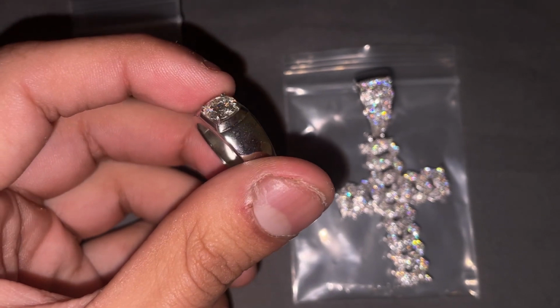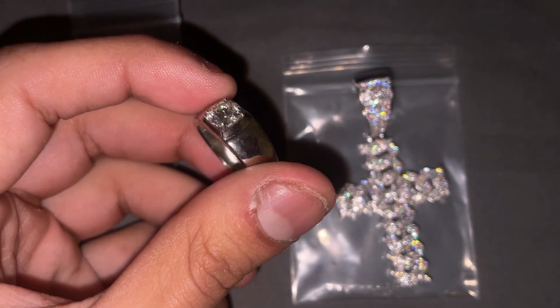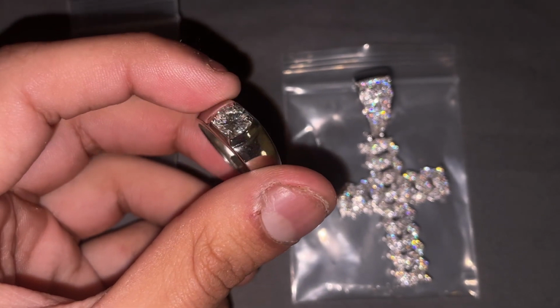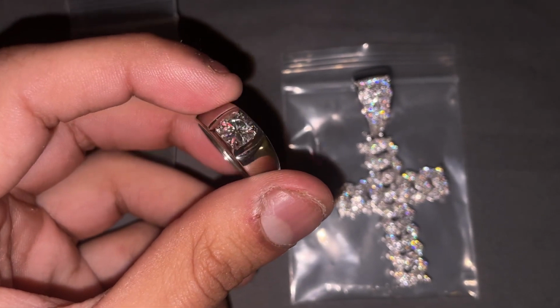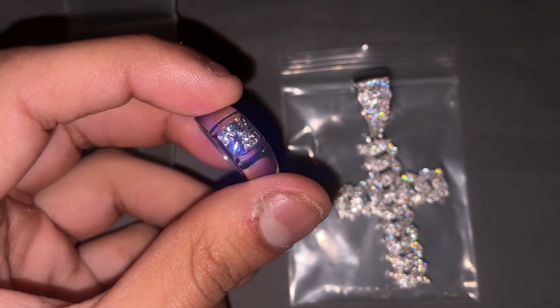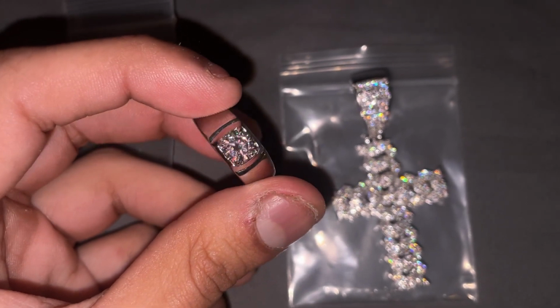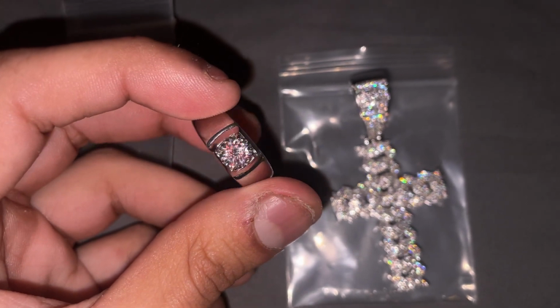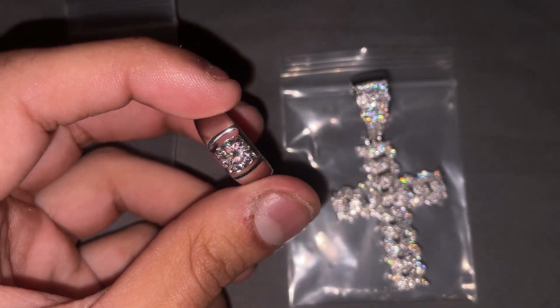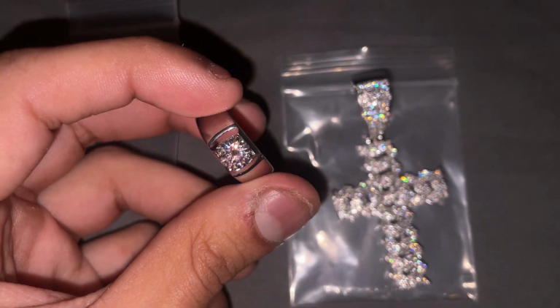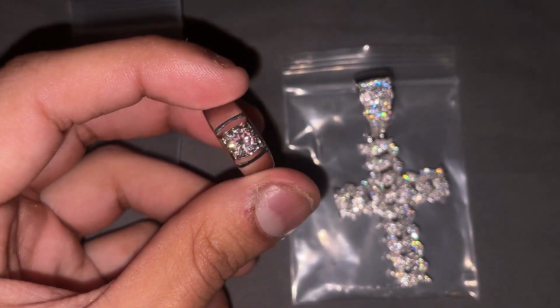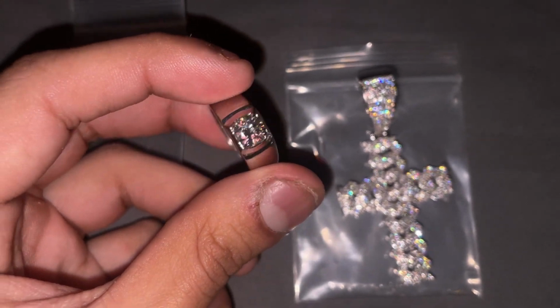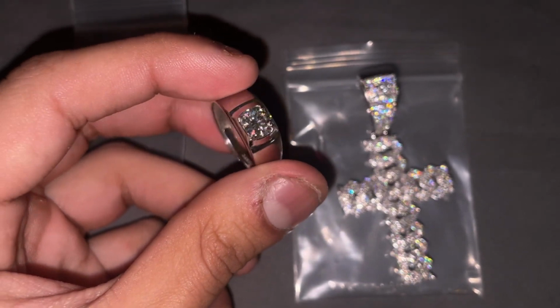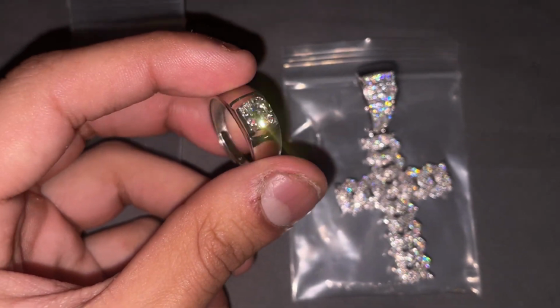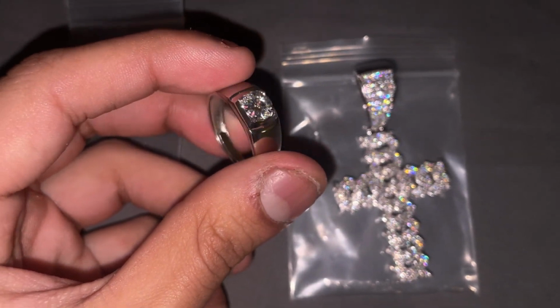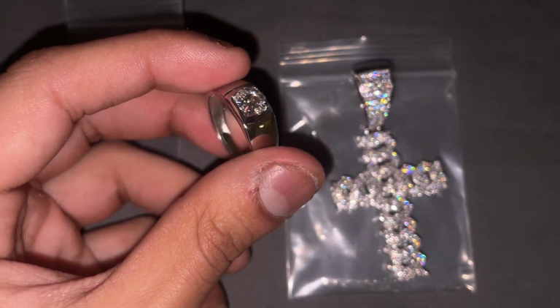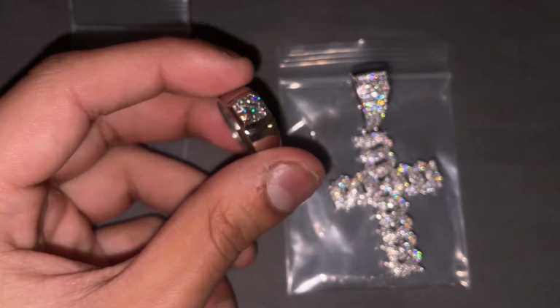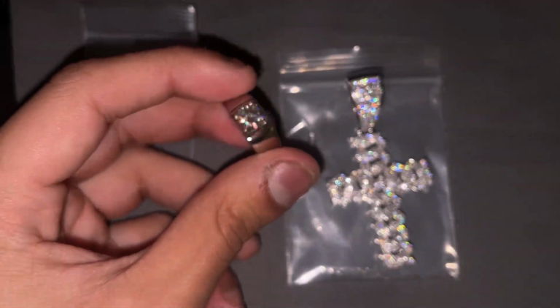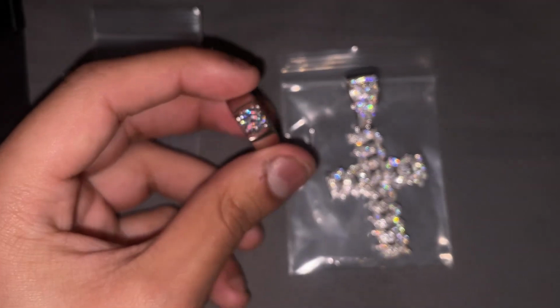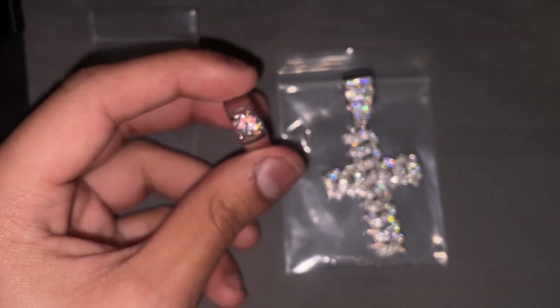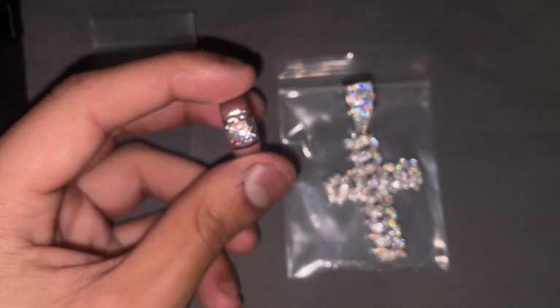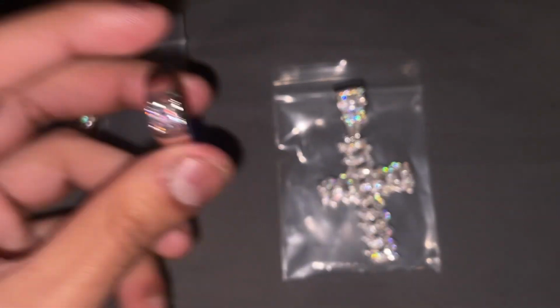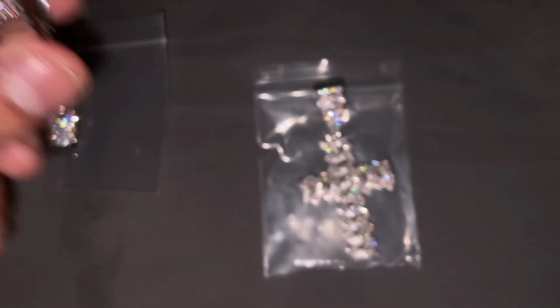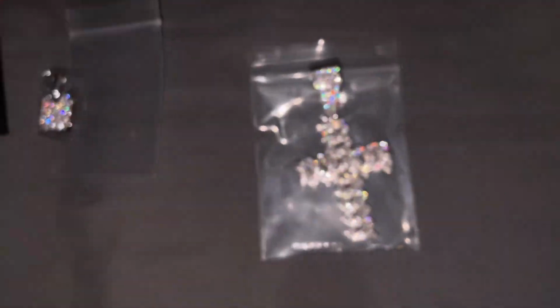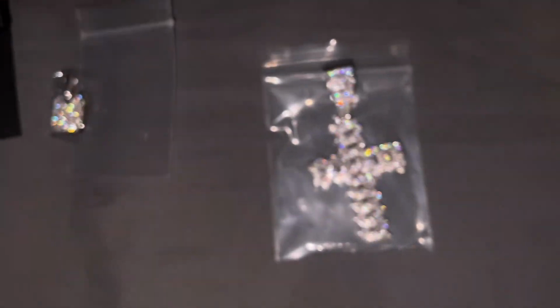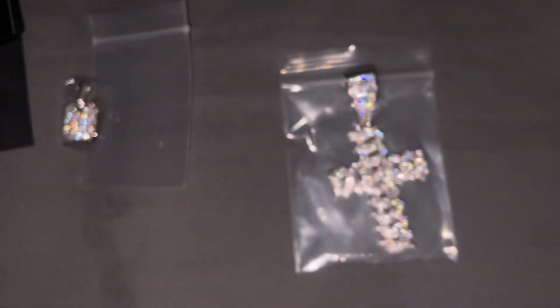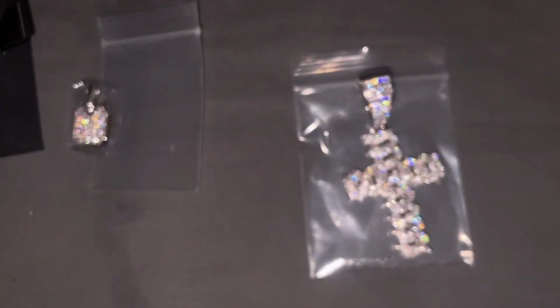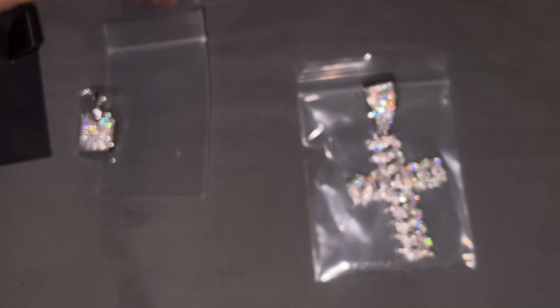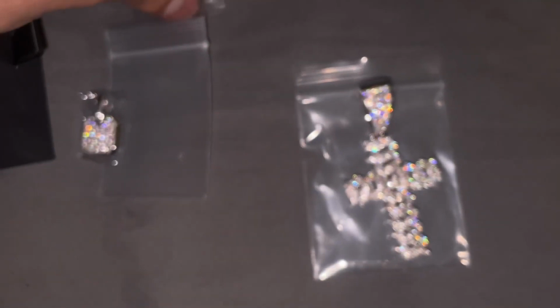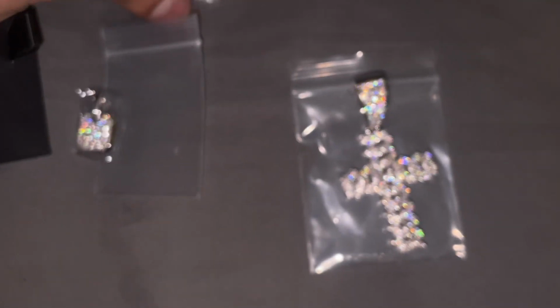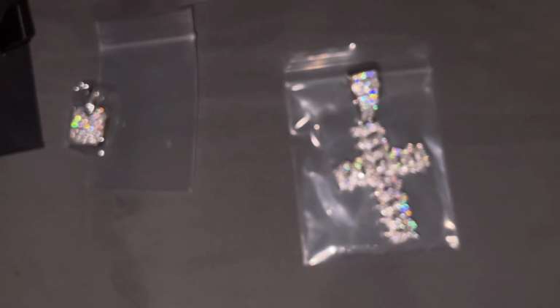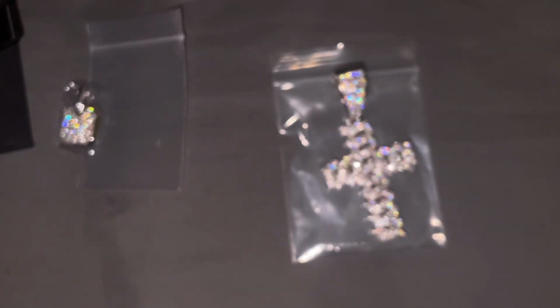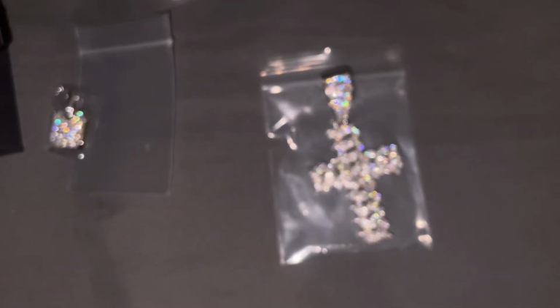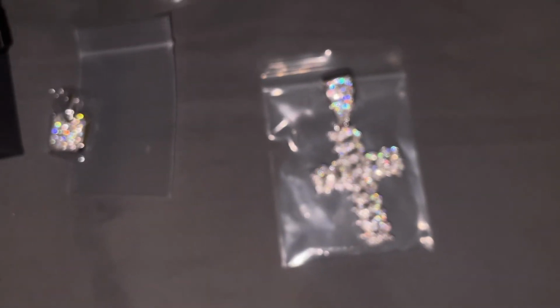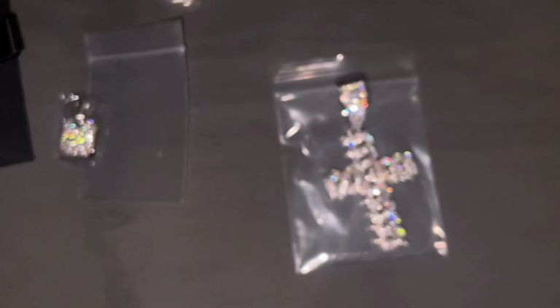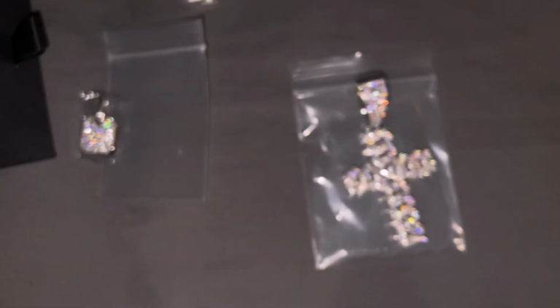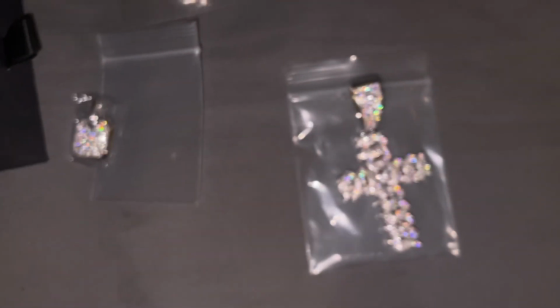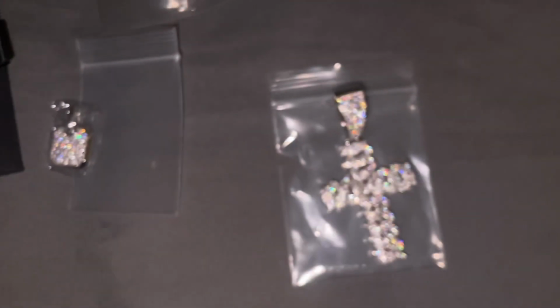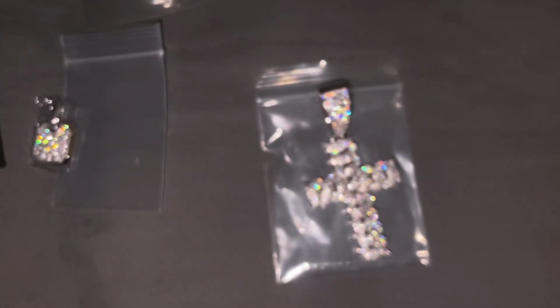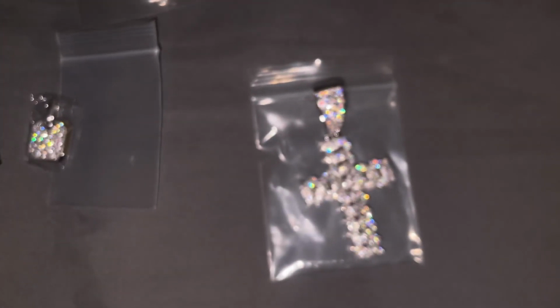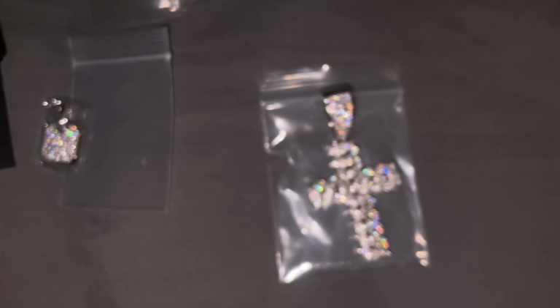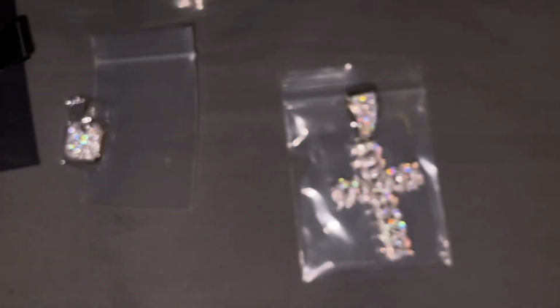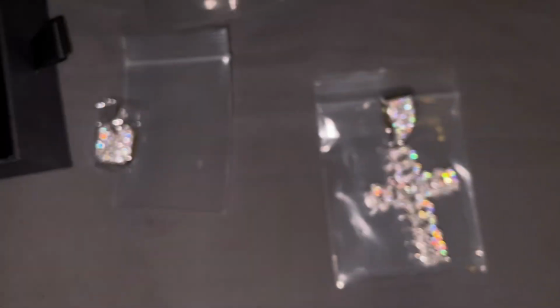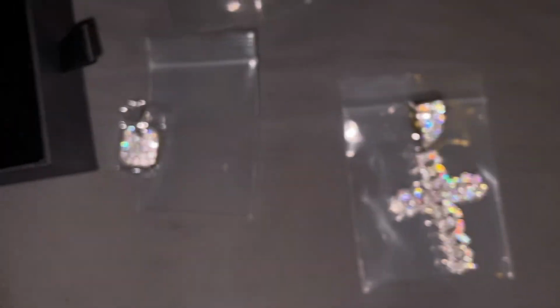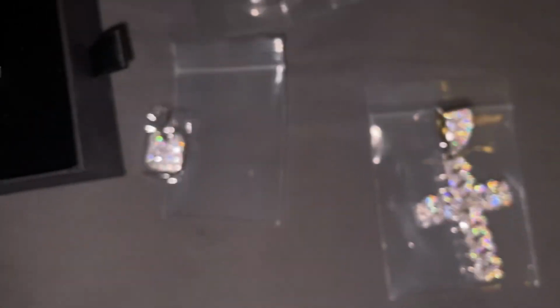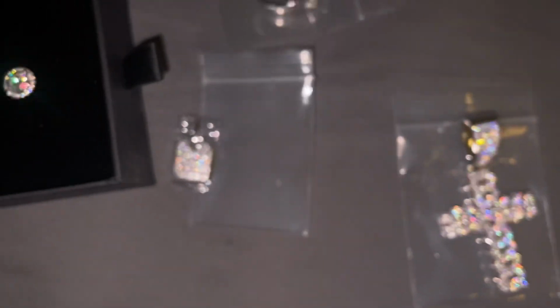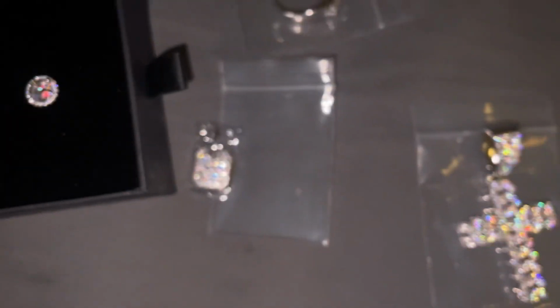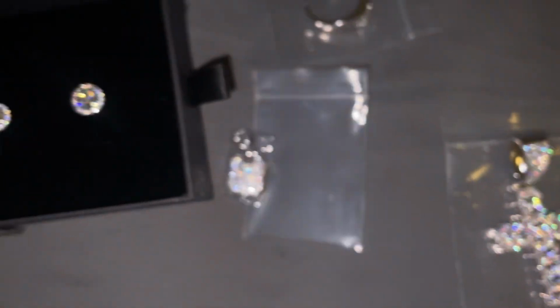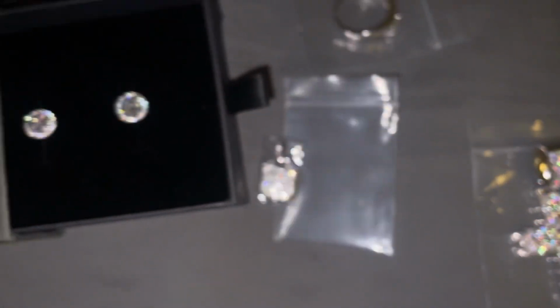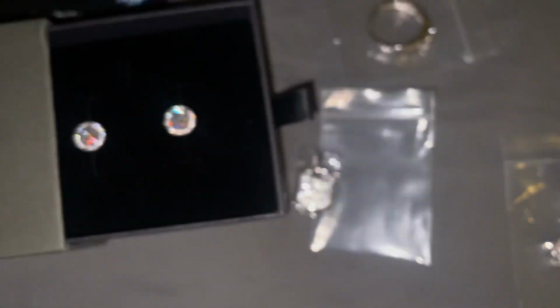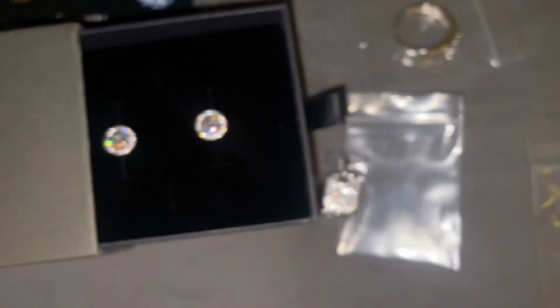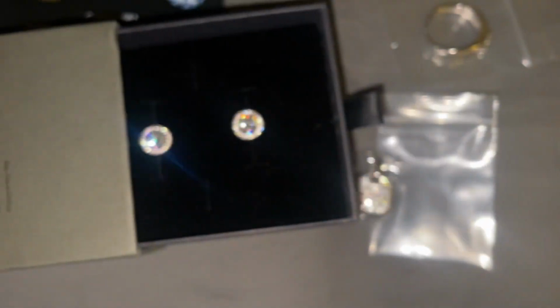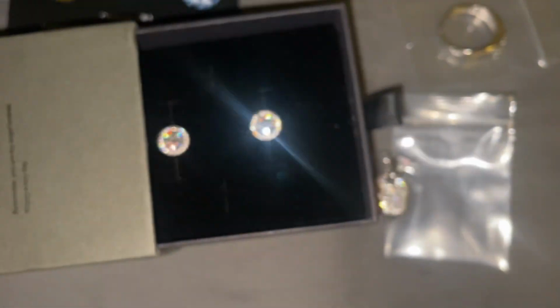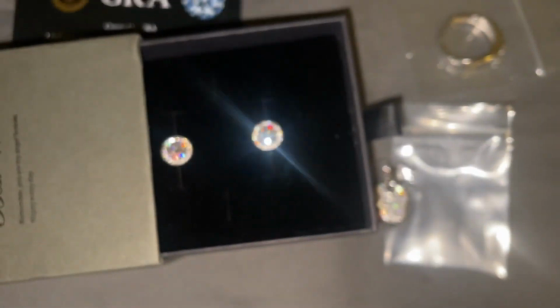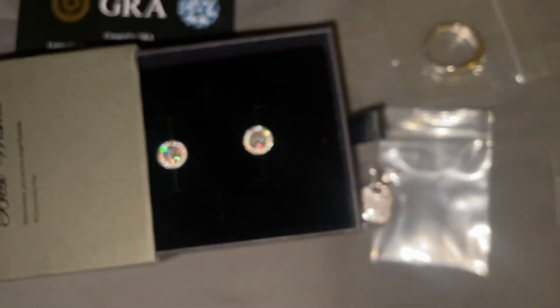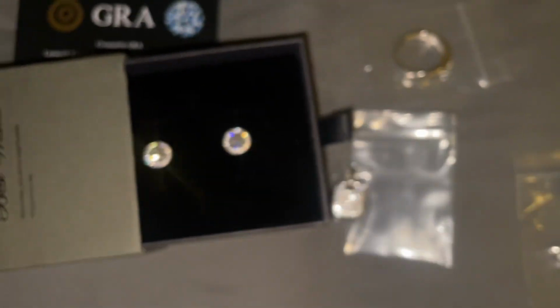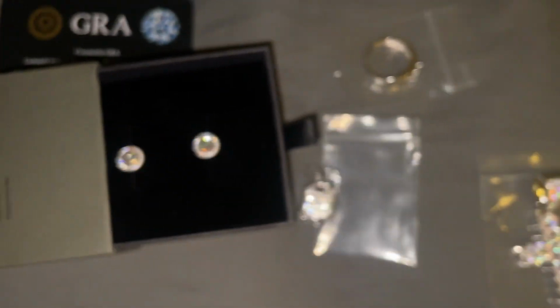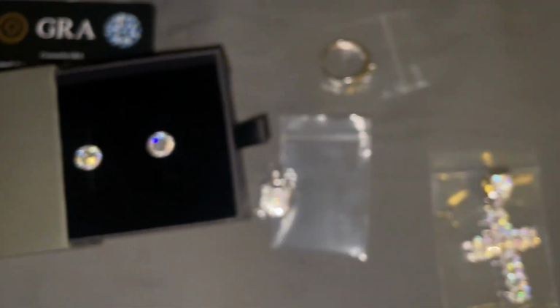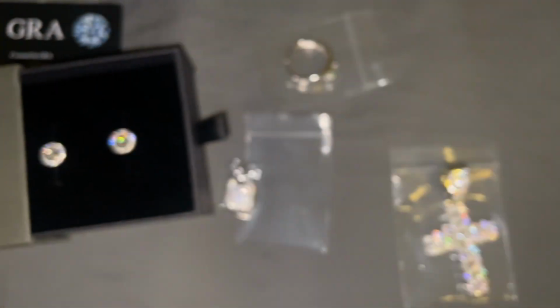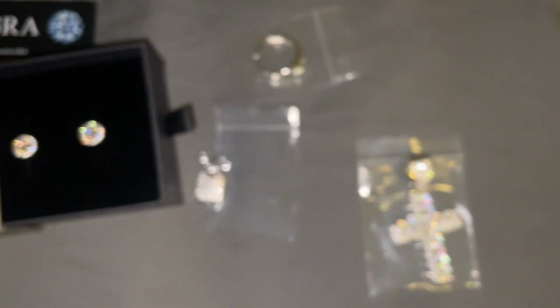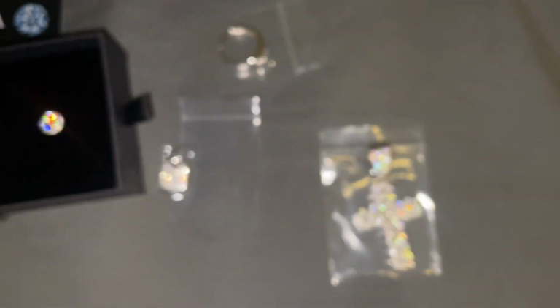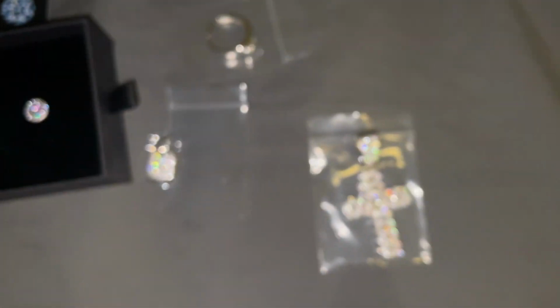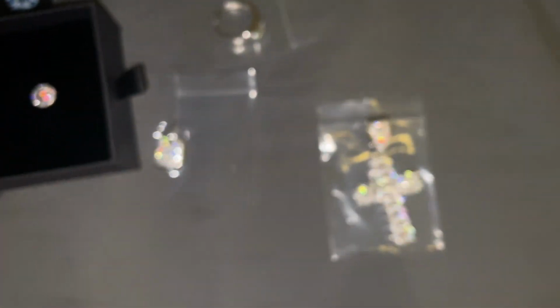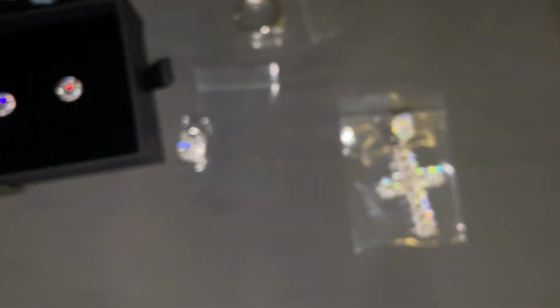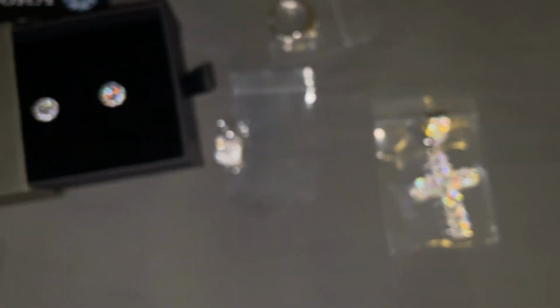That's a one-carat moissanite solo gemstone in there. As you can see, super quality — everything here is shining a lot, you can see the colors.